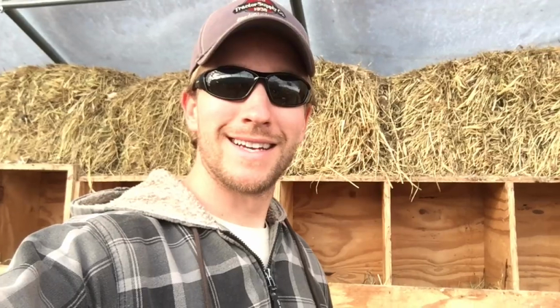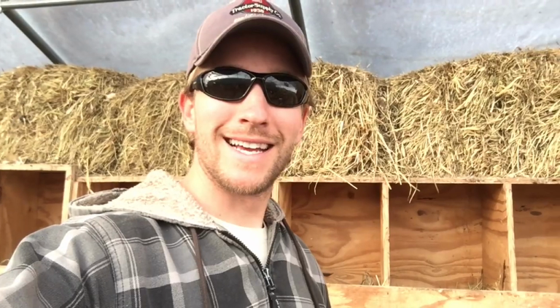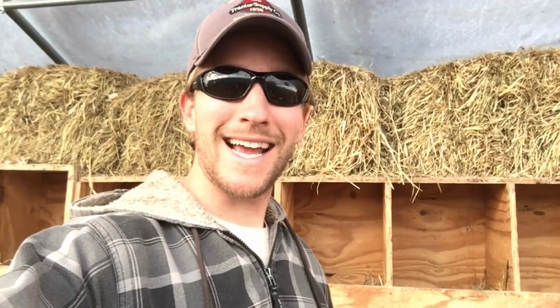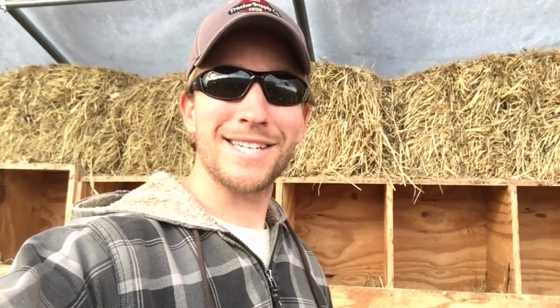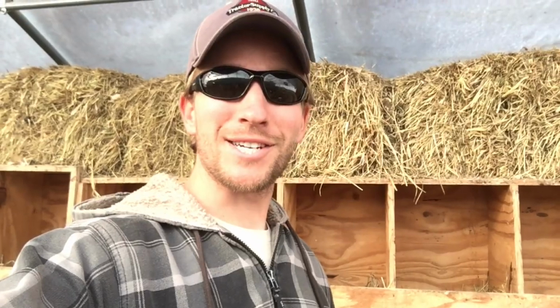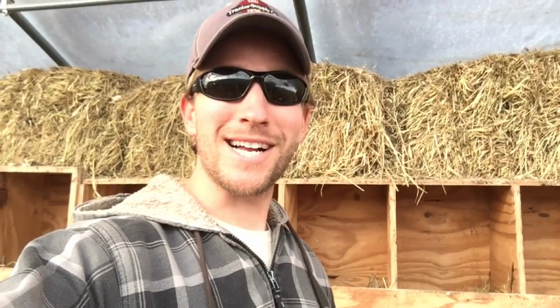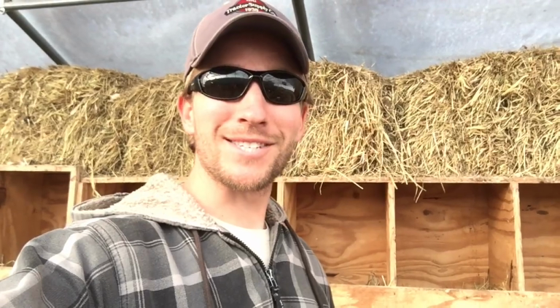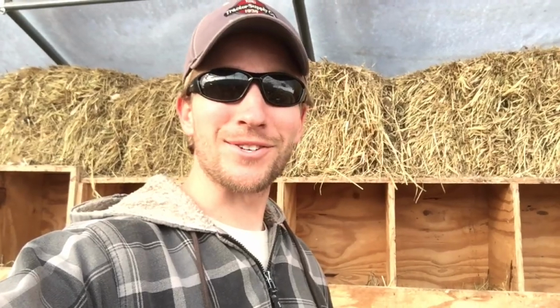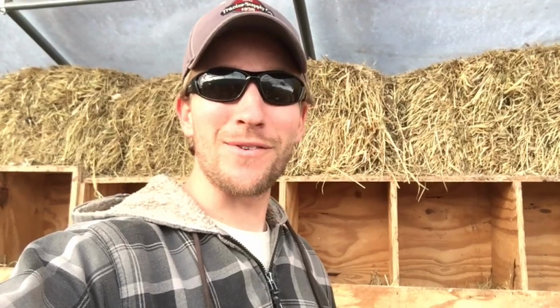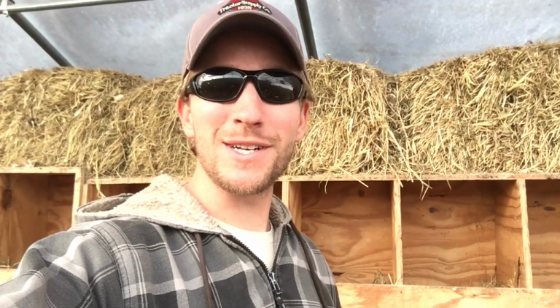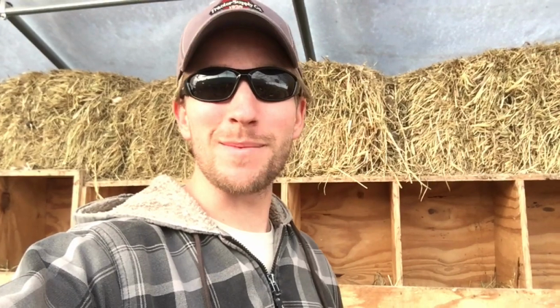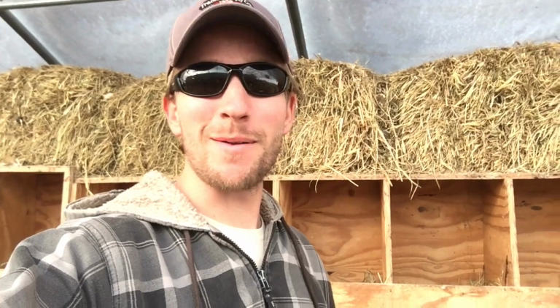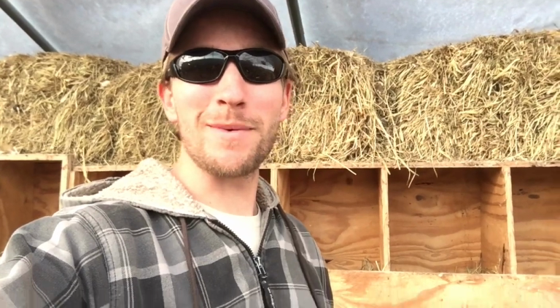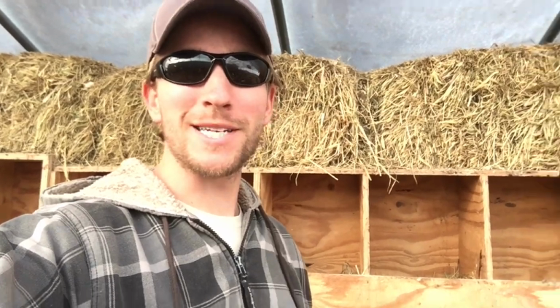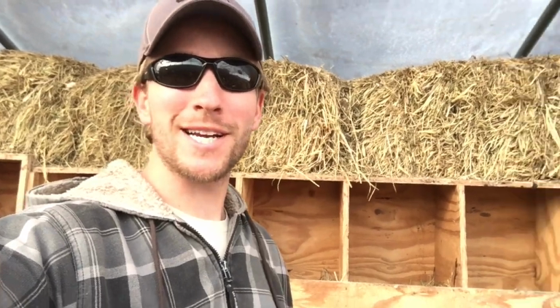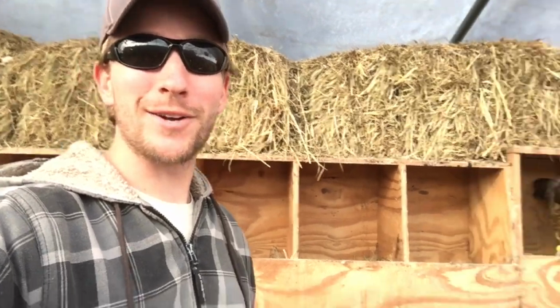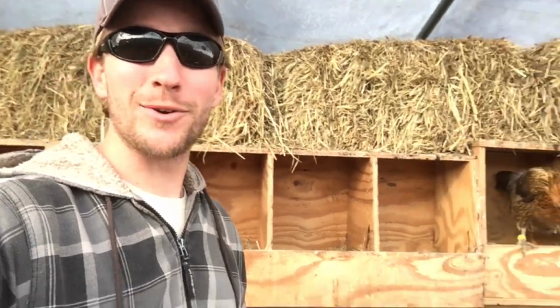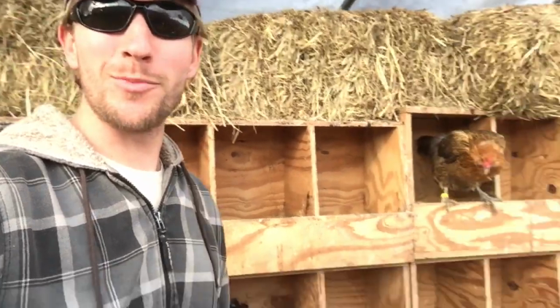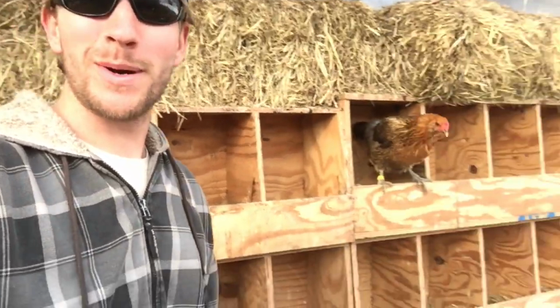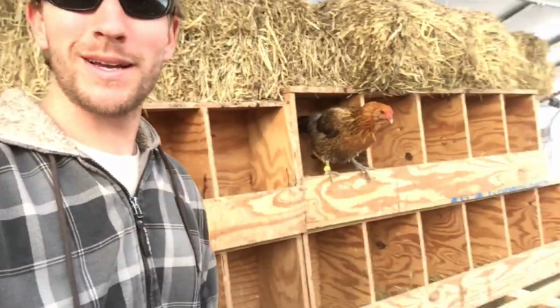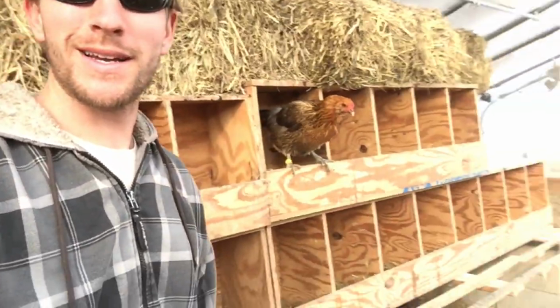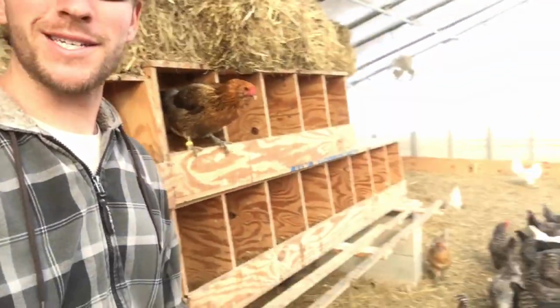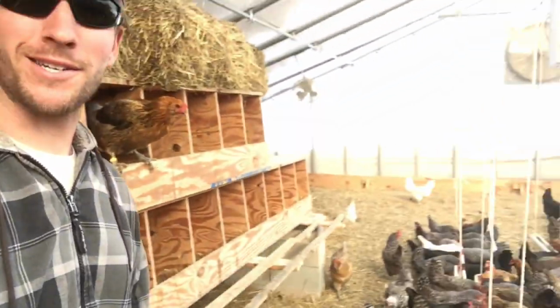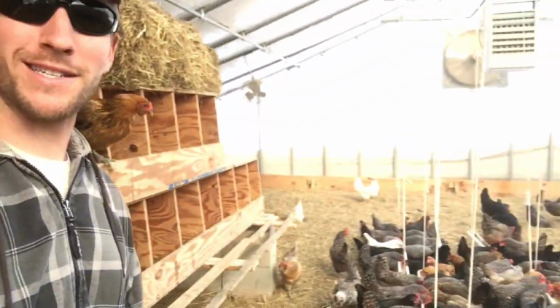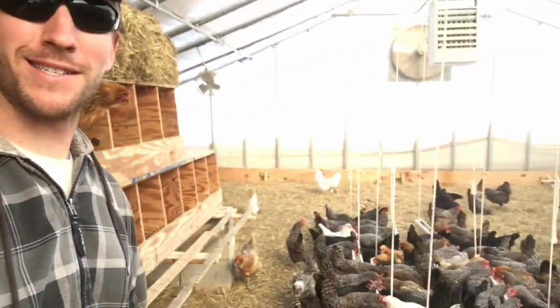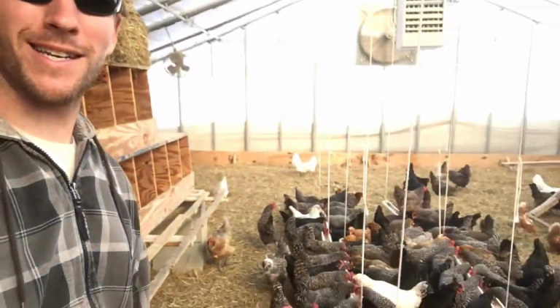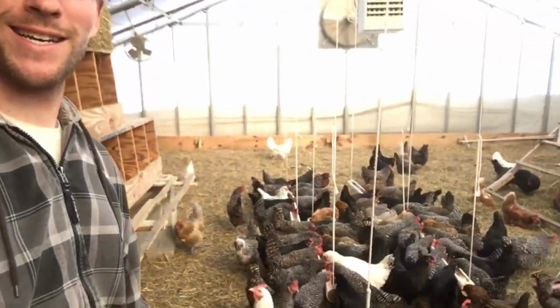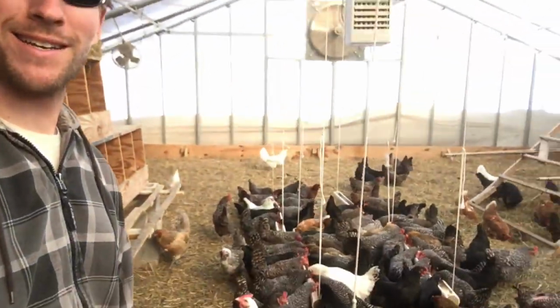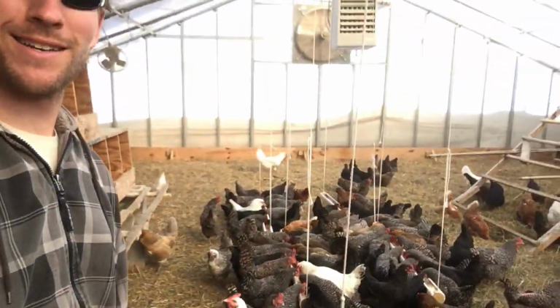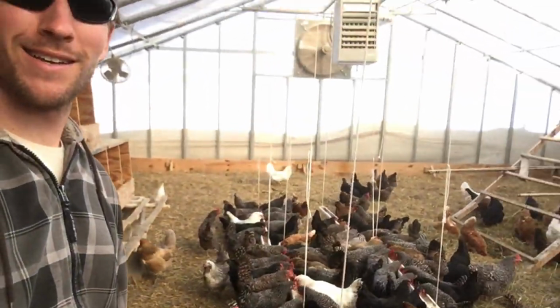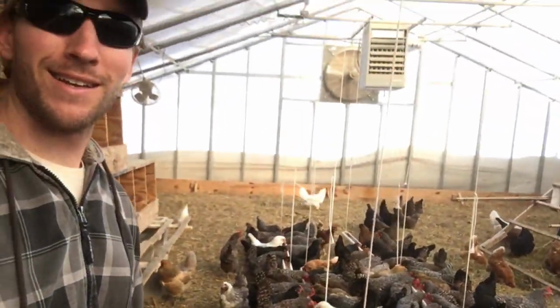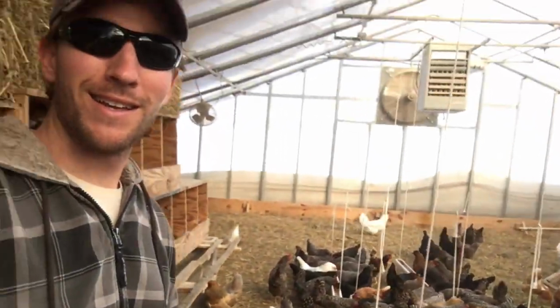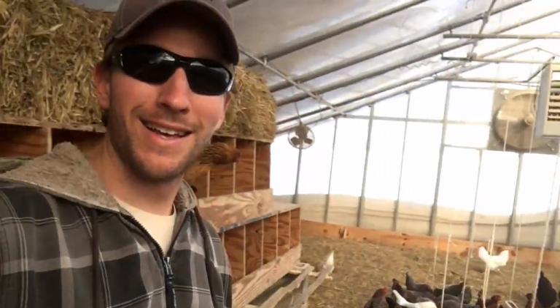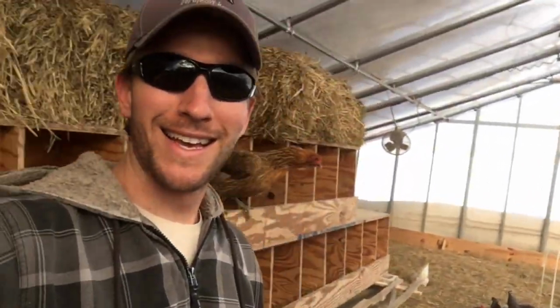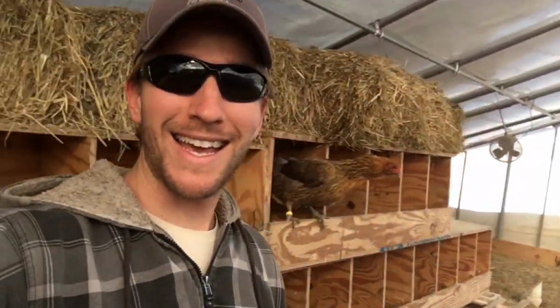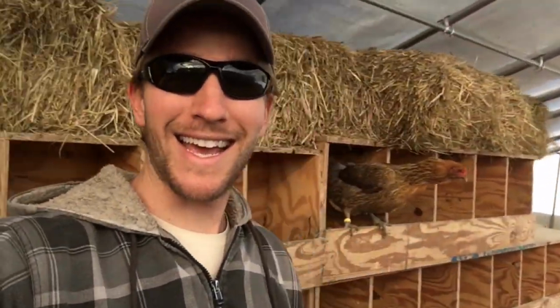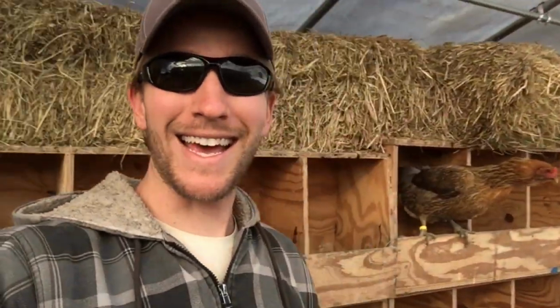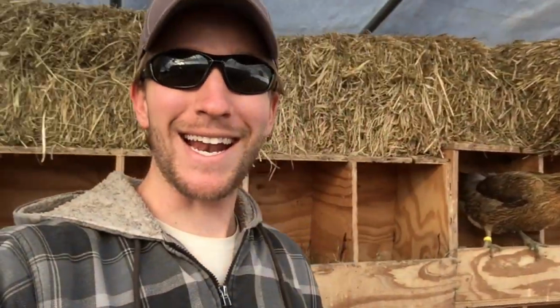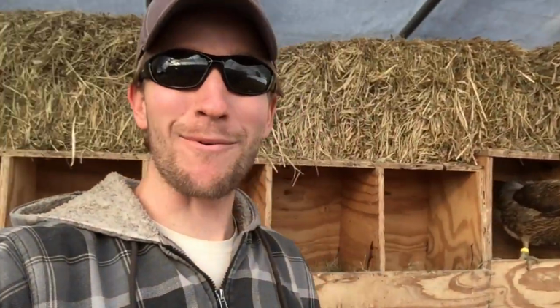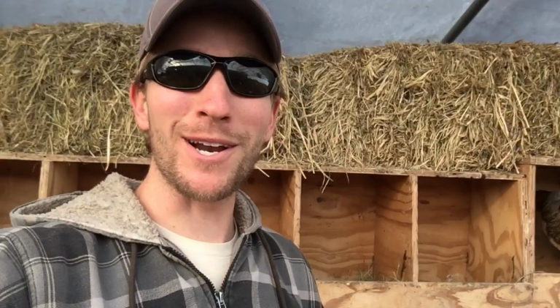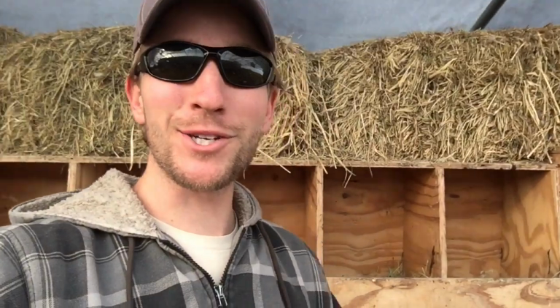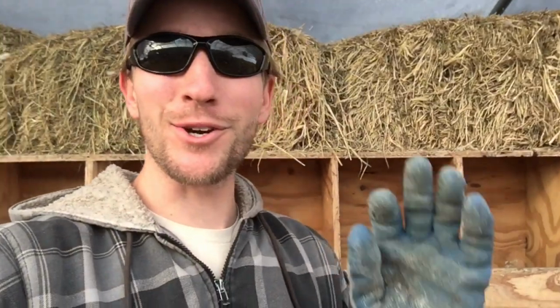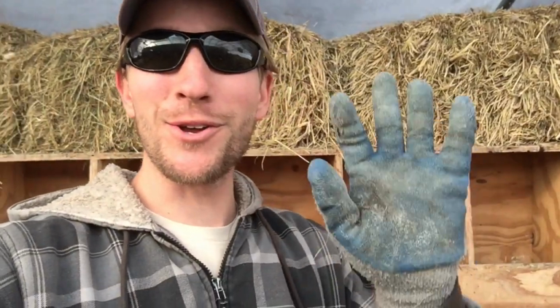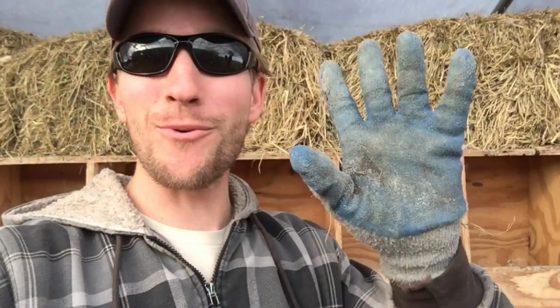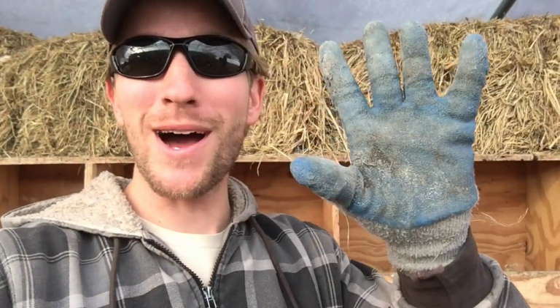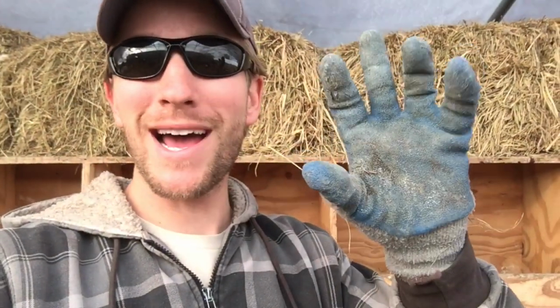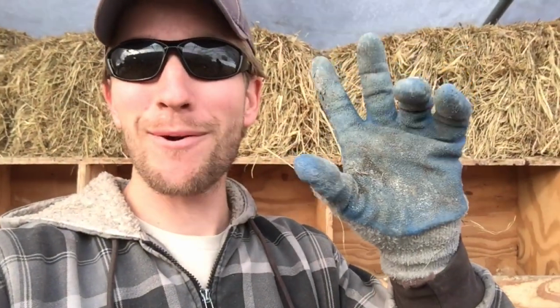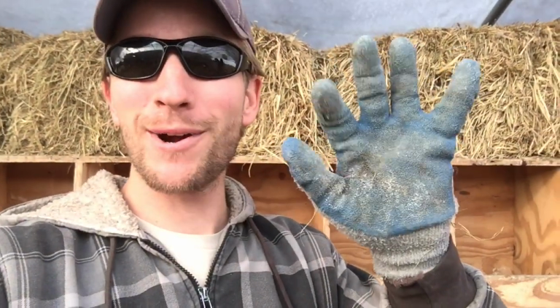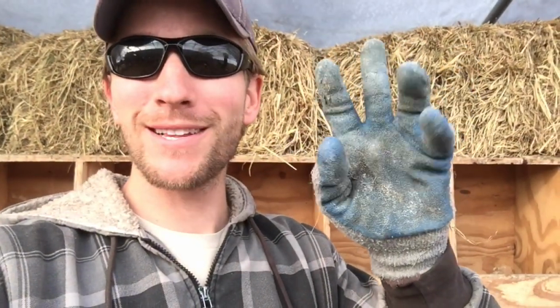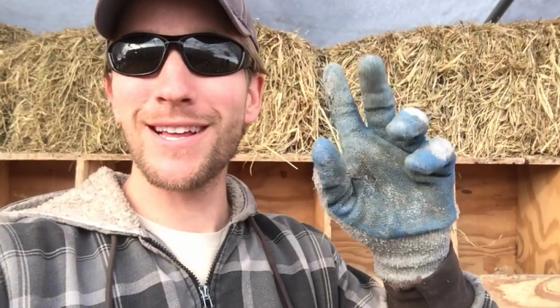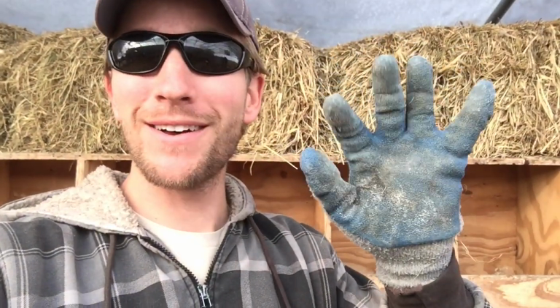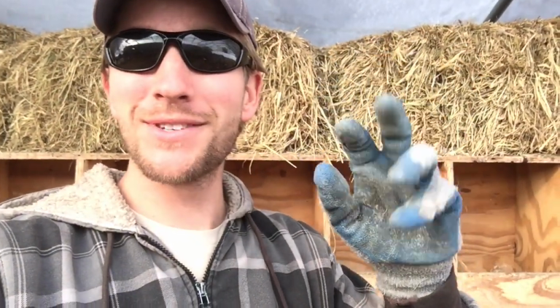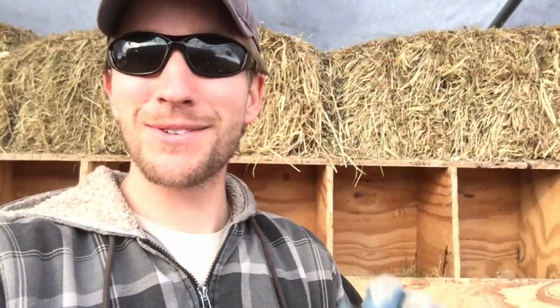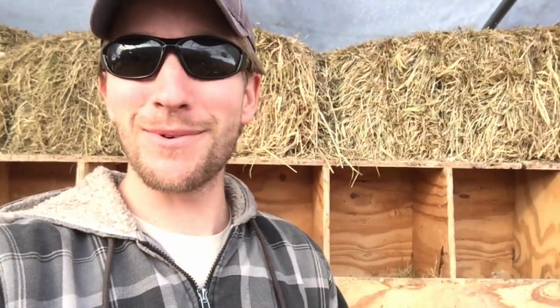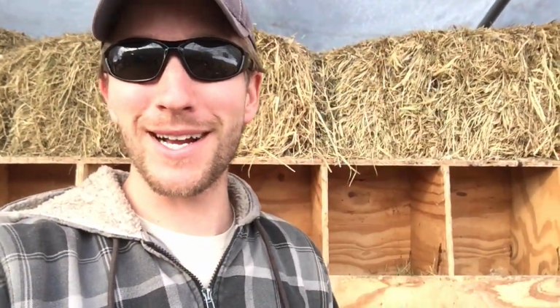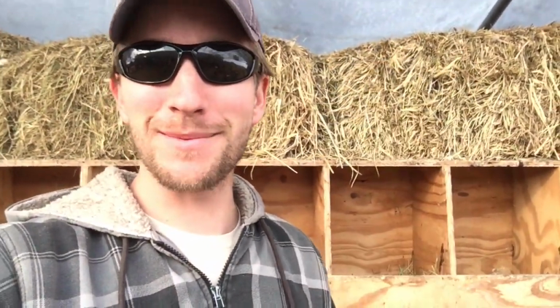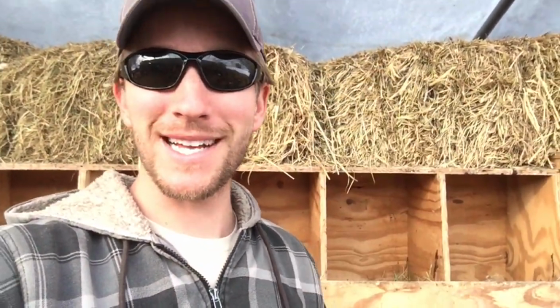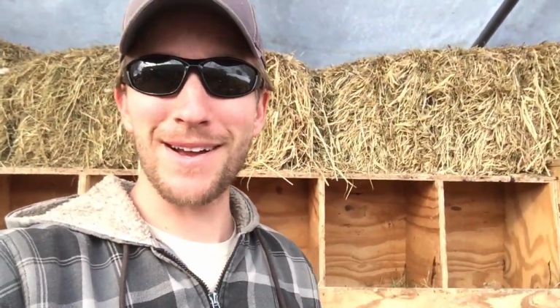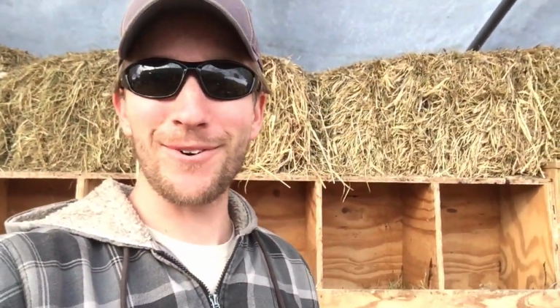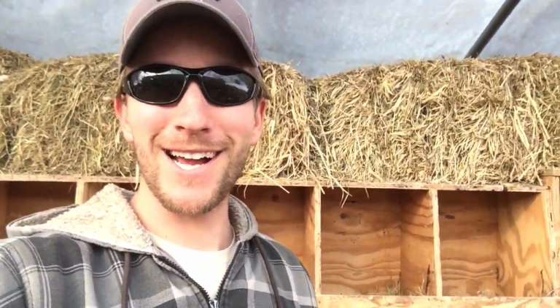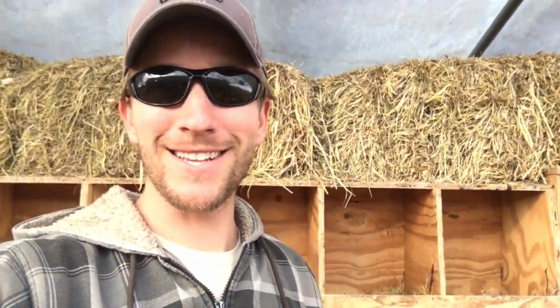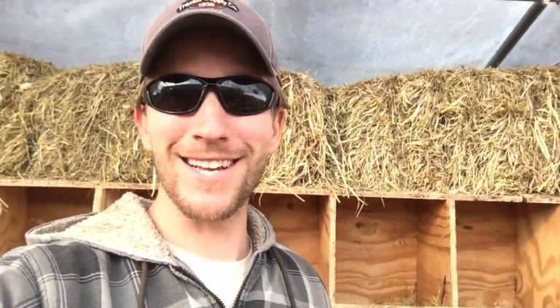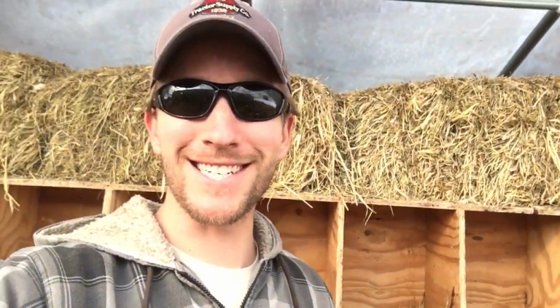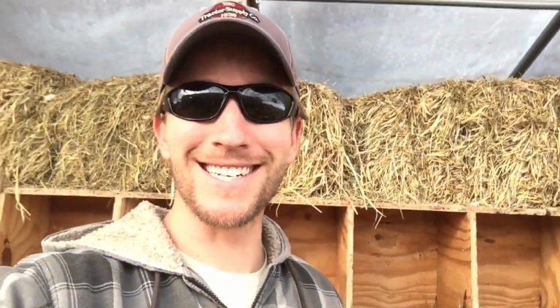Hey, it's John Soskovich. I'm out in my chicken coop, as you can see, and I want to show you why I wear gloves when it comes time for egg collection.